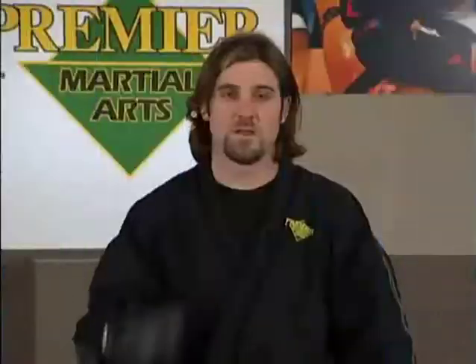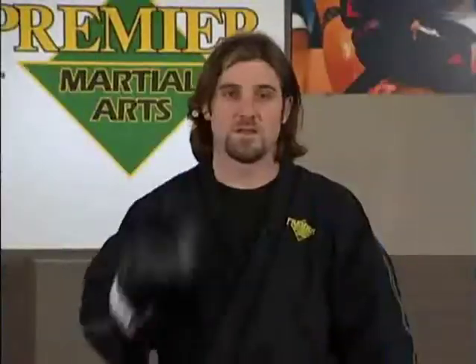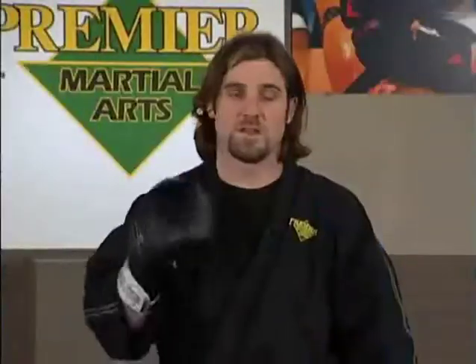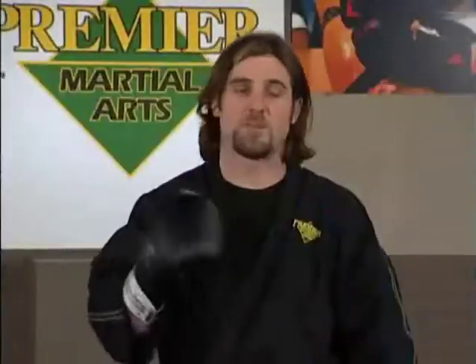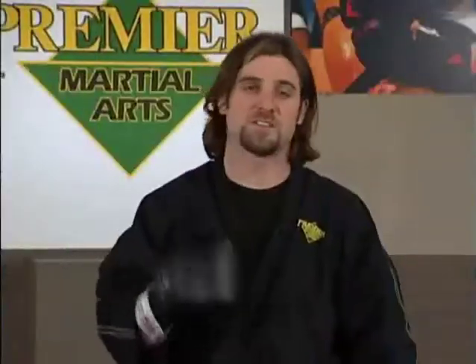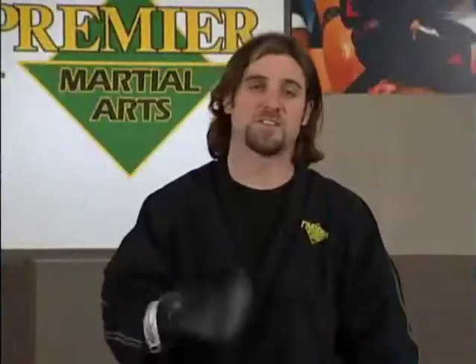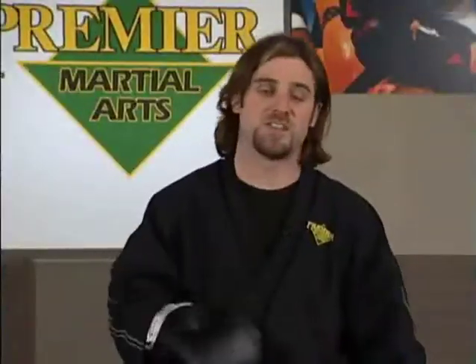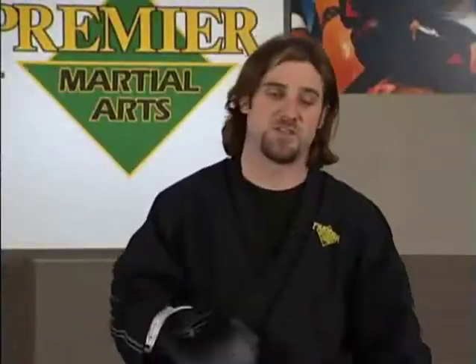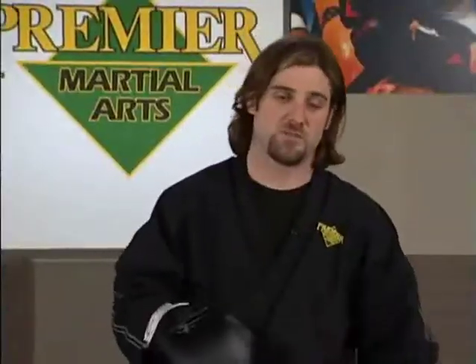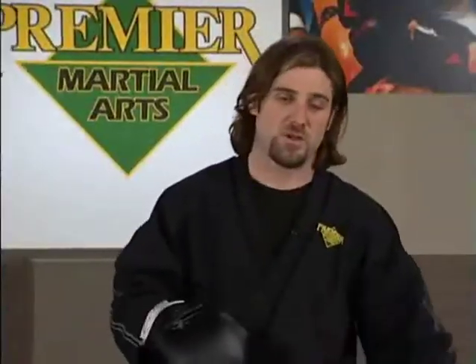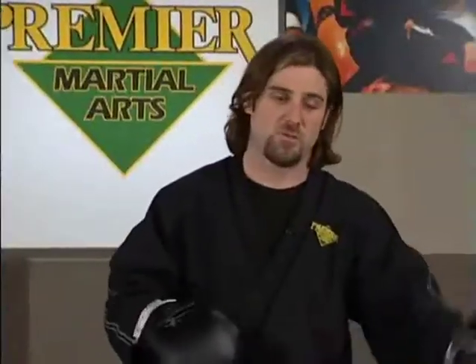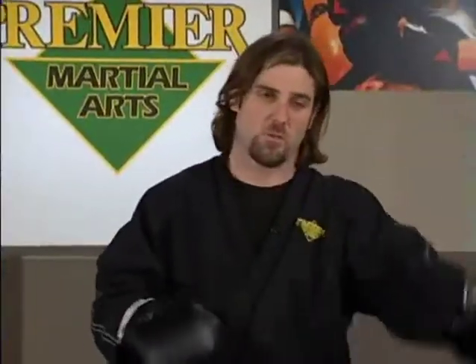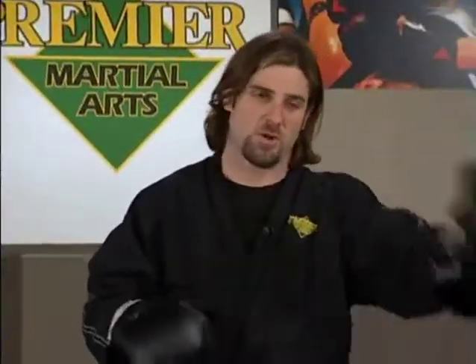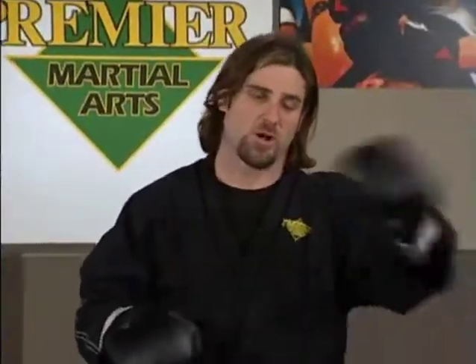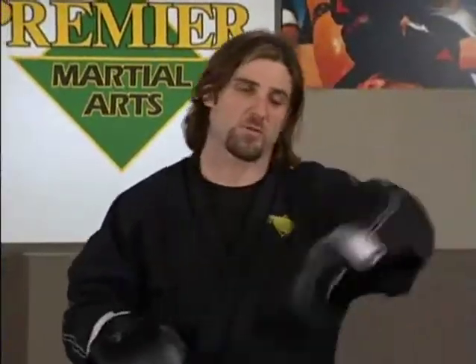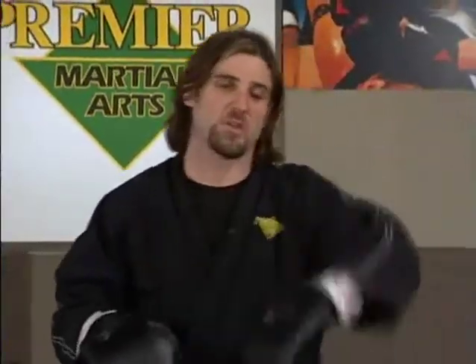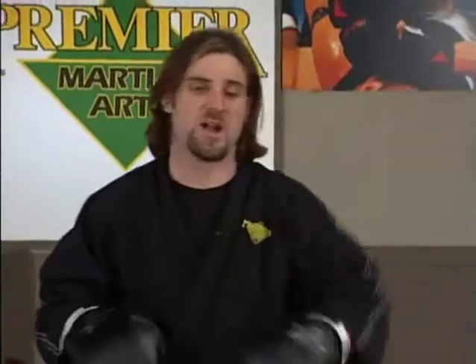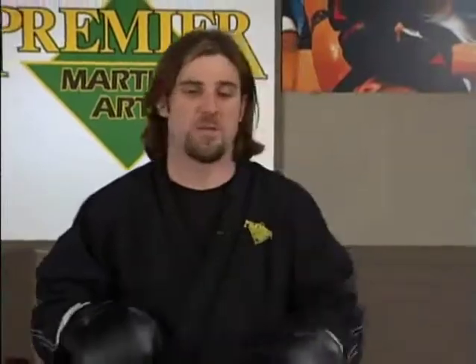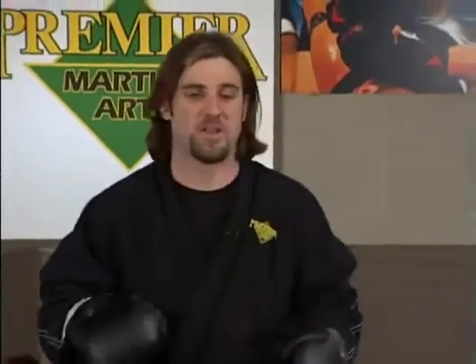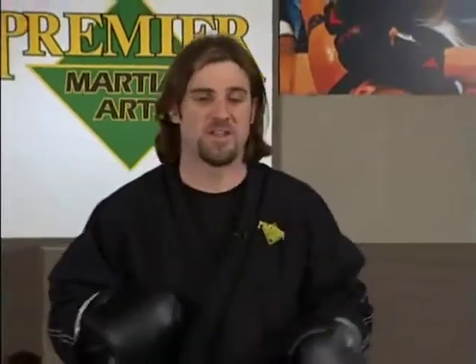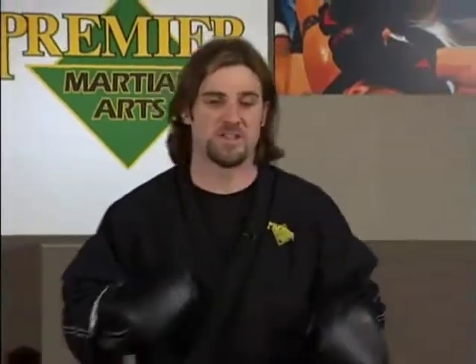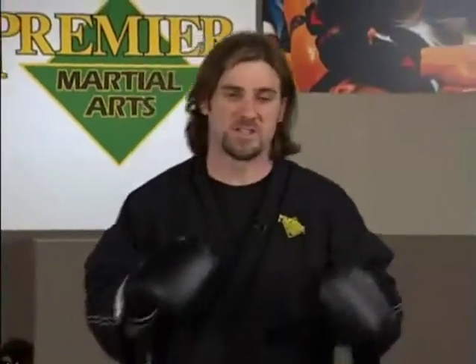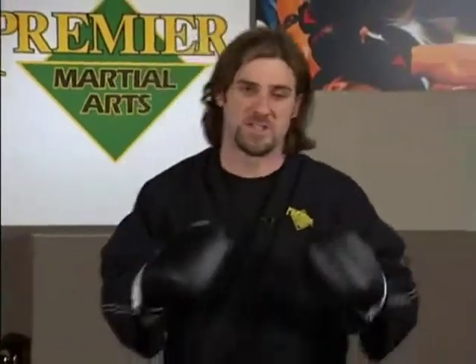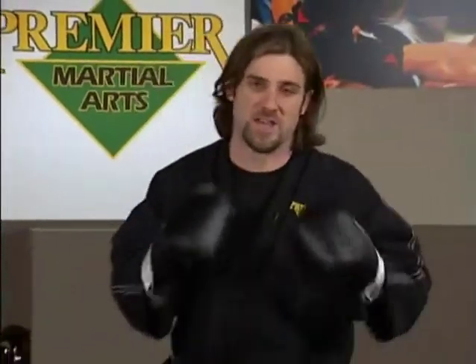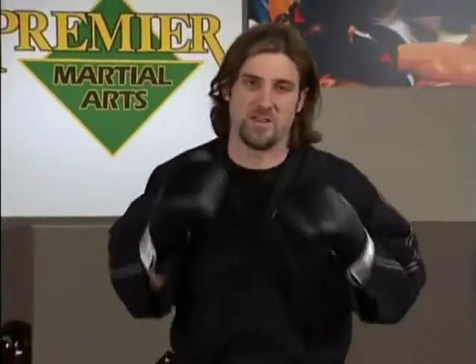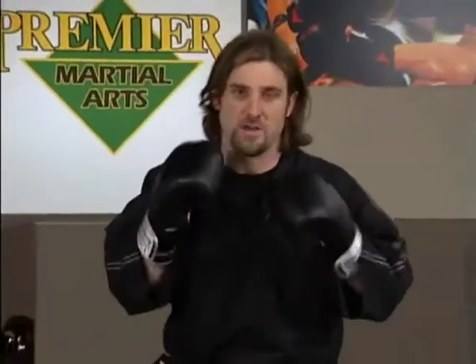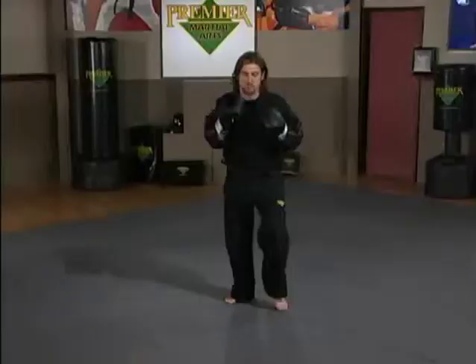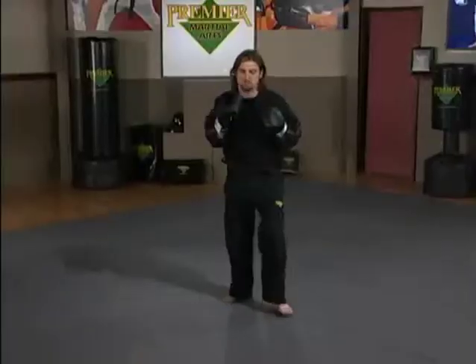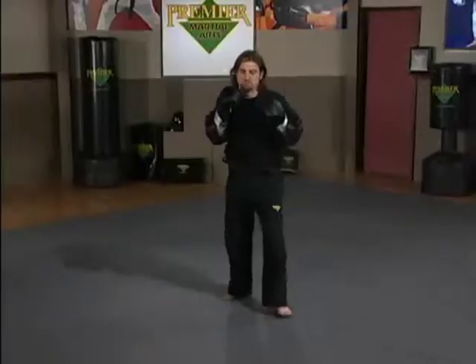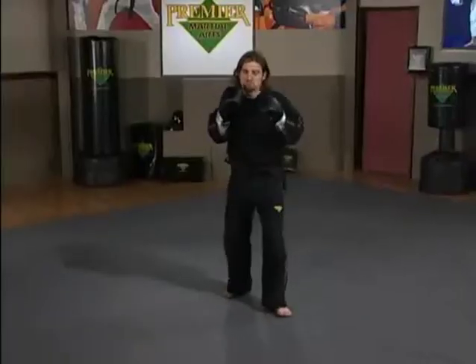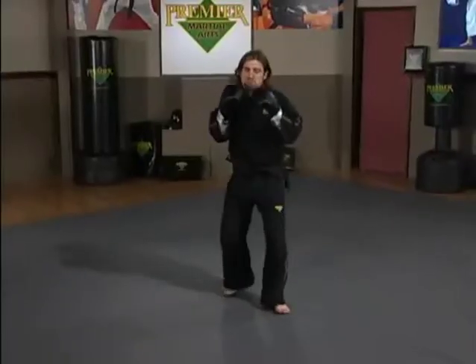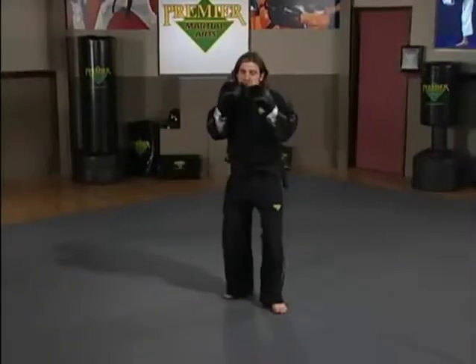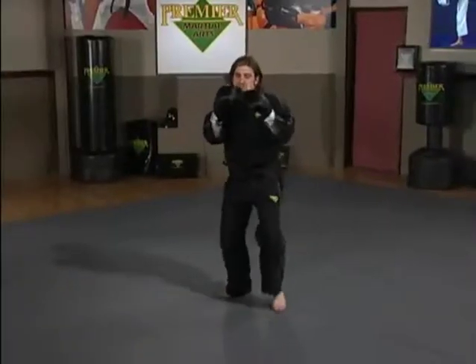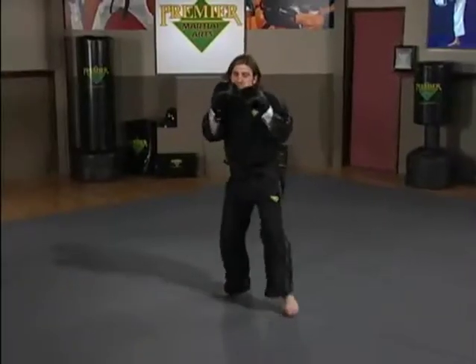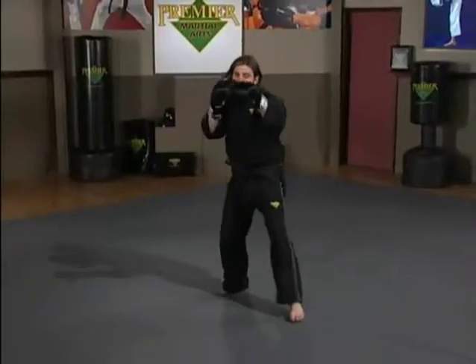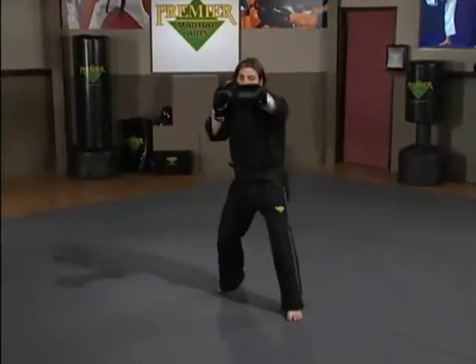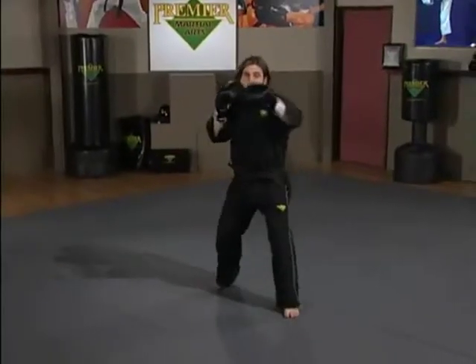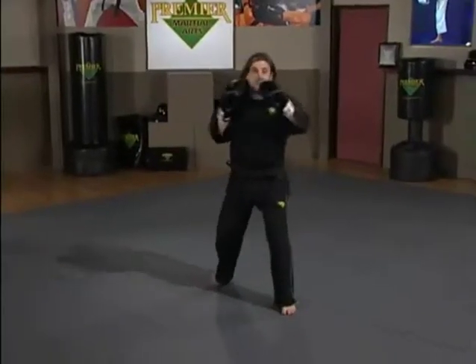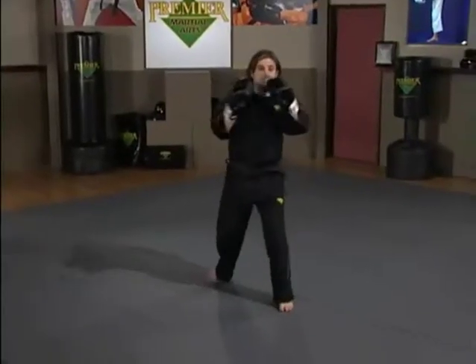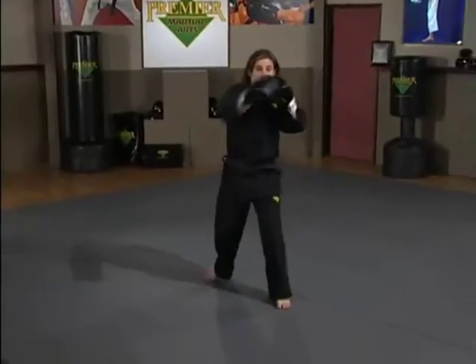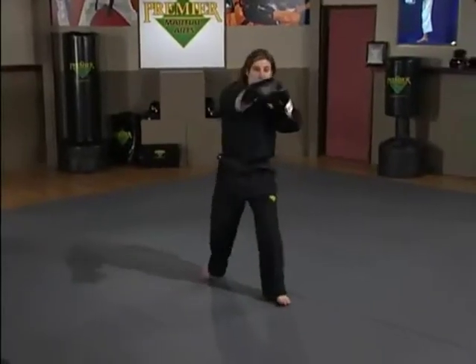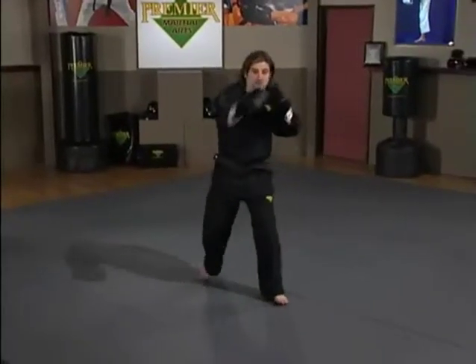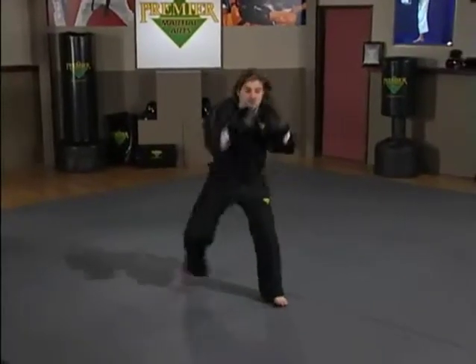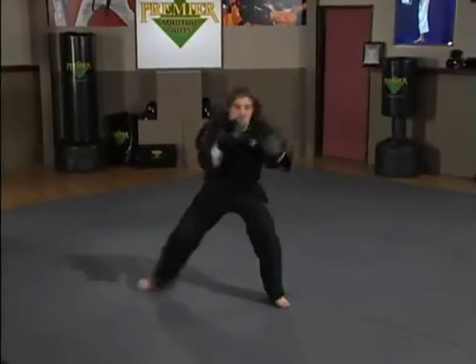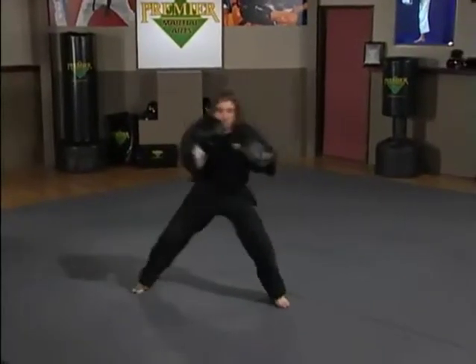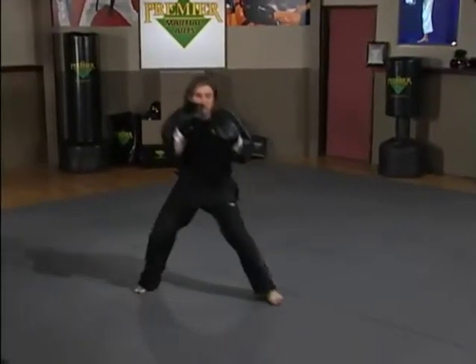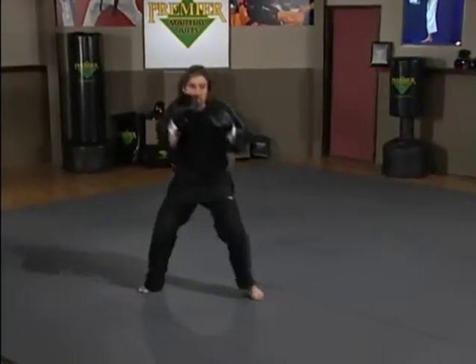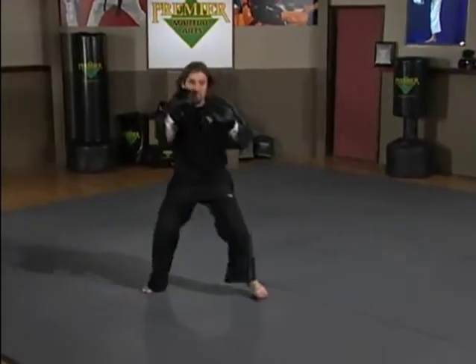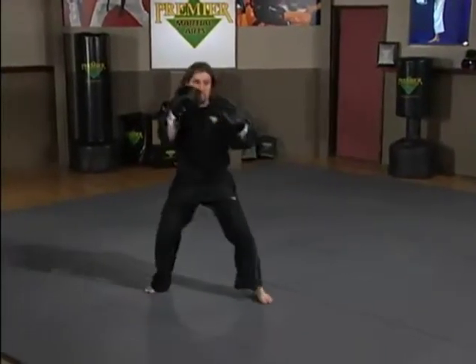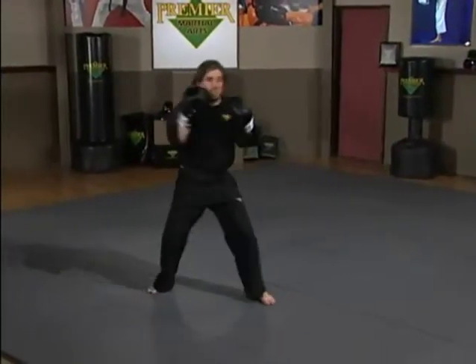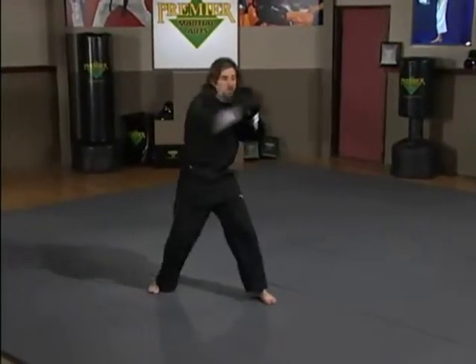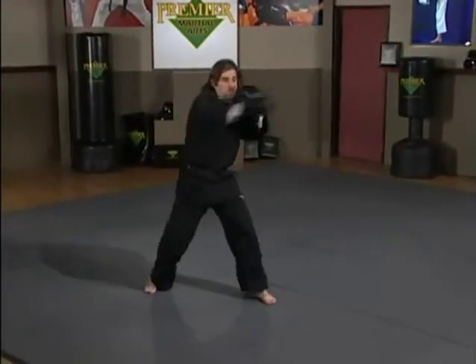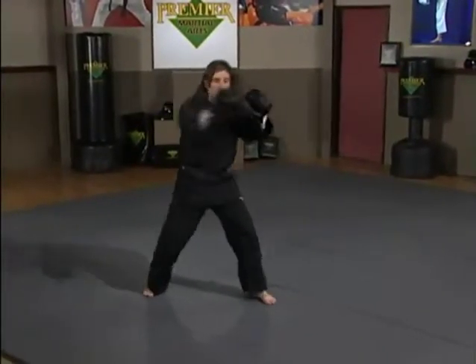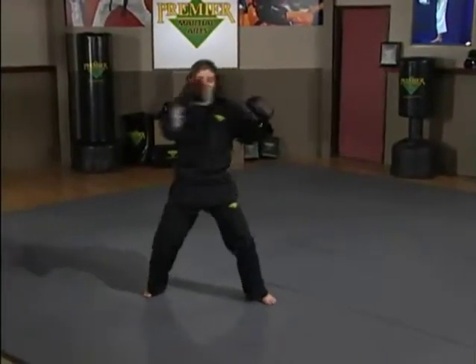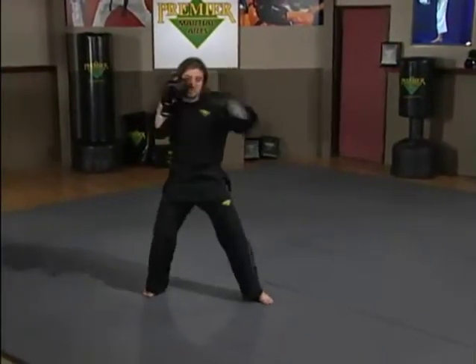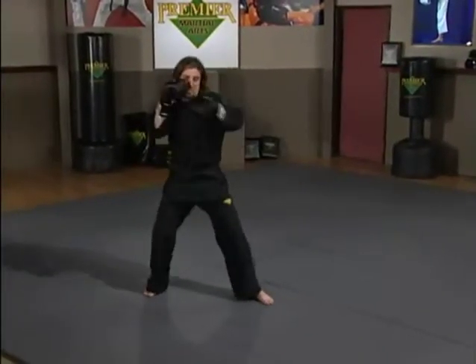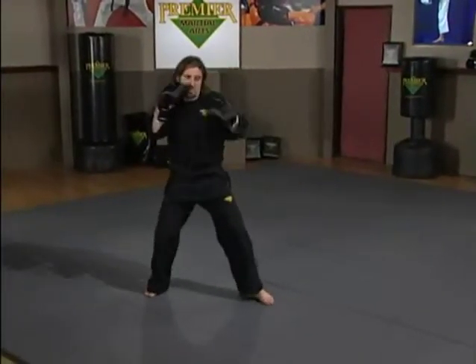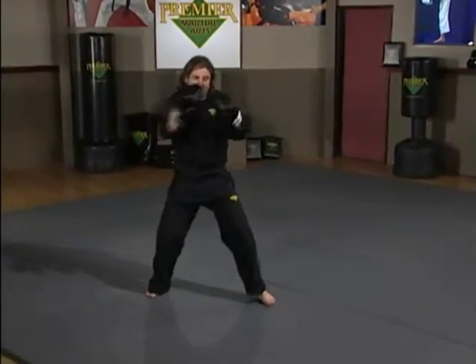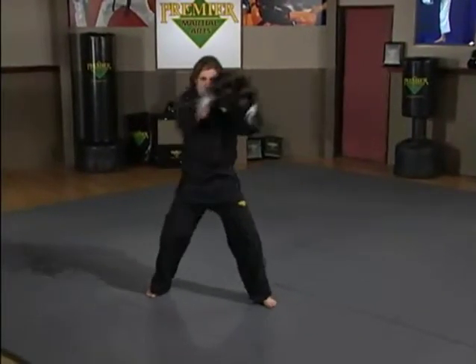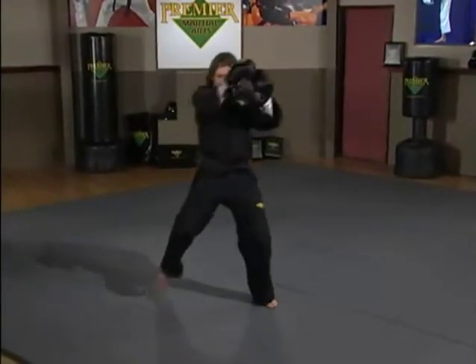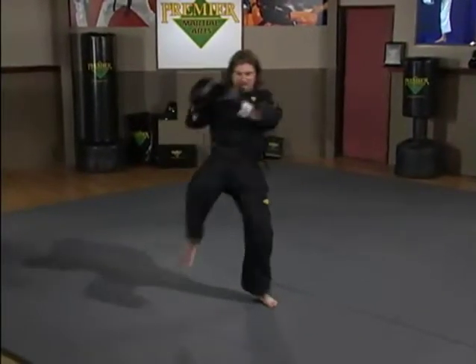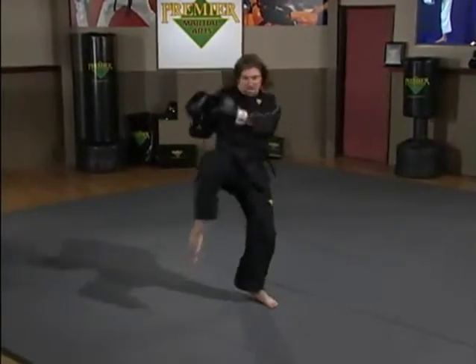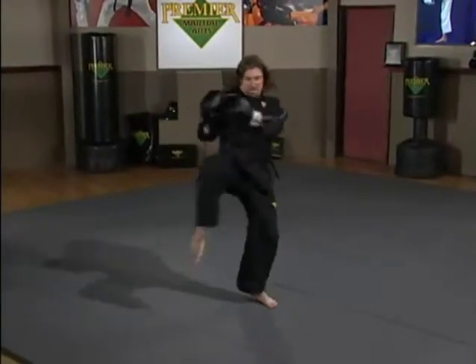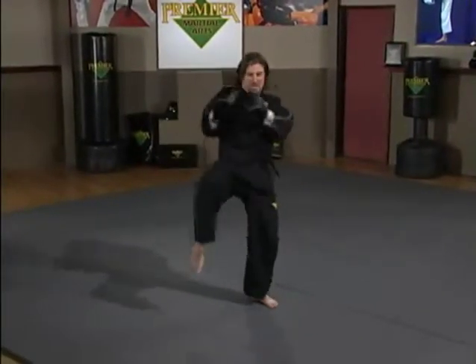Kickboxing Set 3 will put all three combinations together. Jab, cross, bob and weave, cross, hook, and a knee.